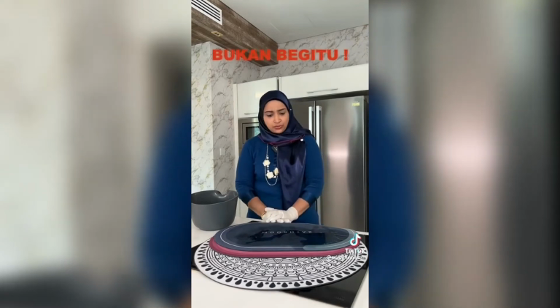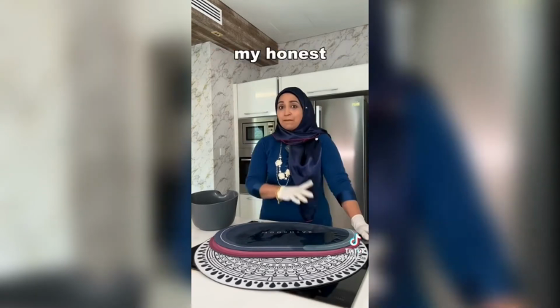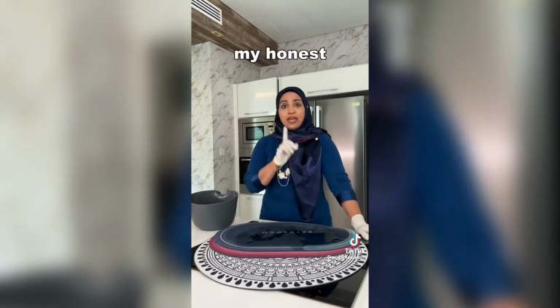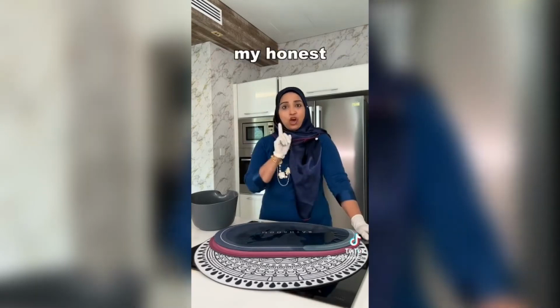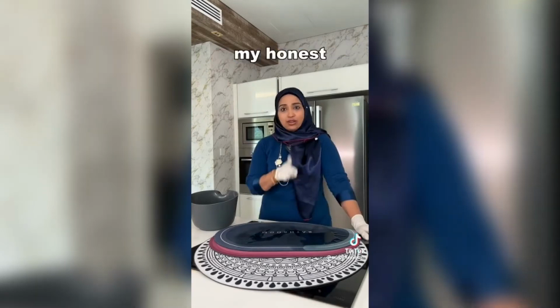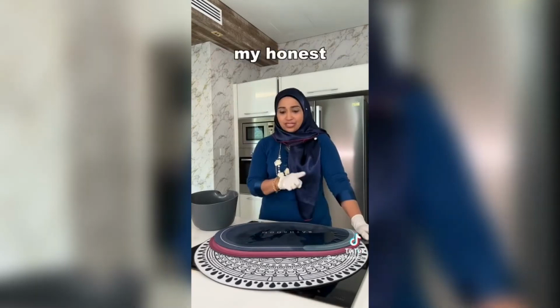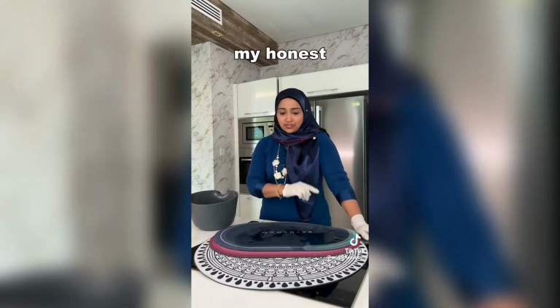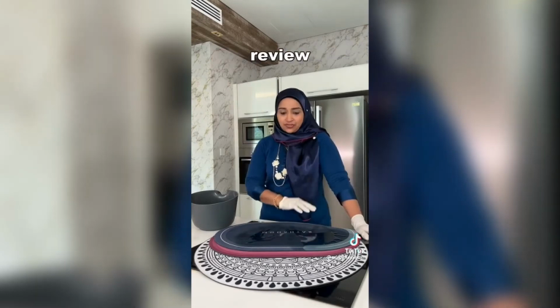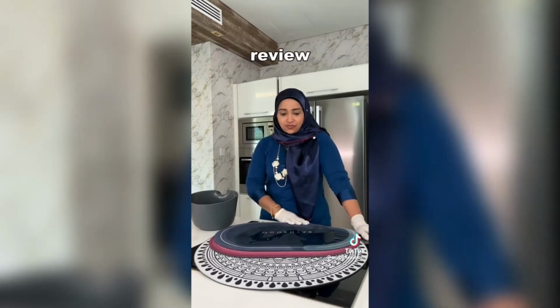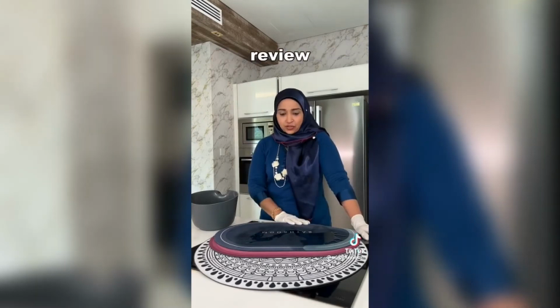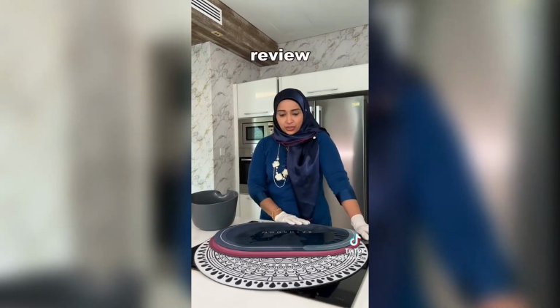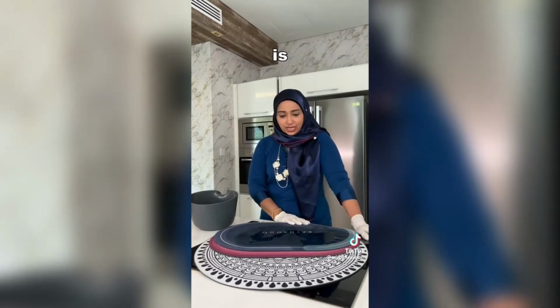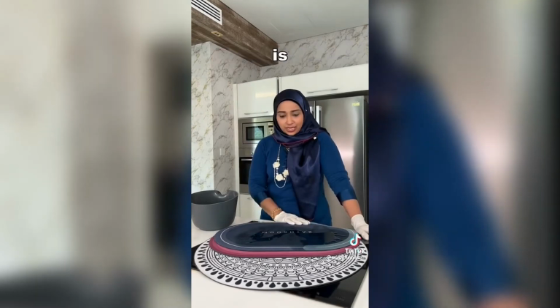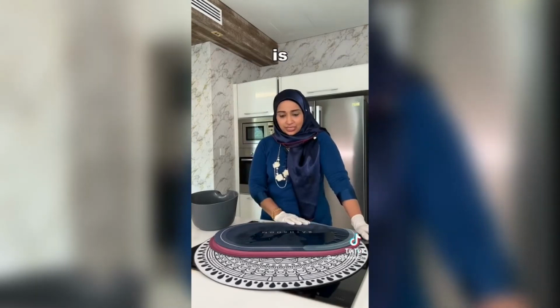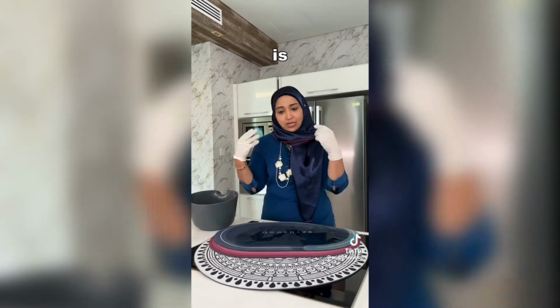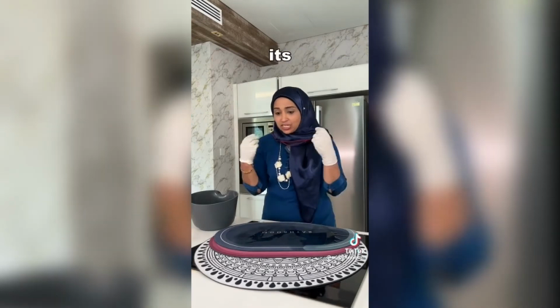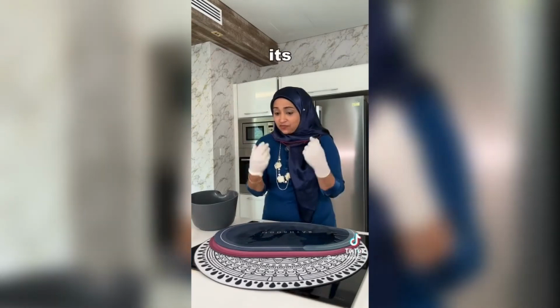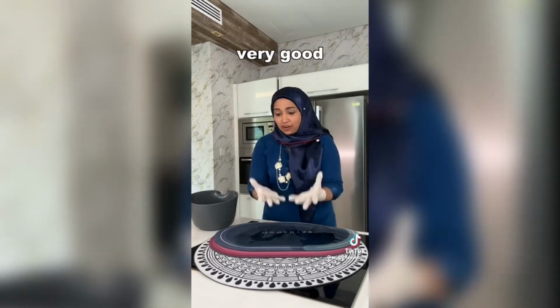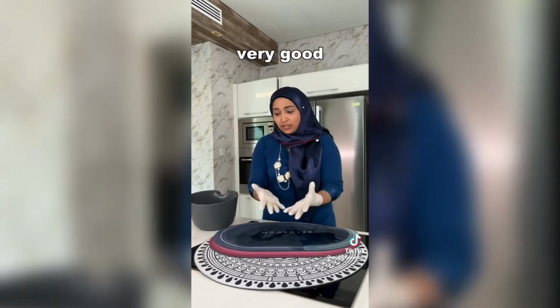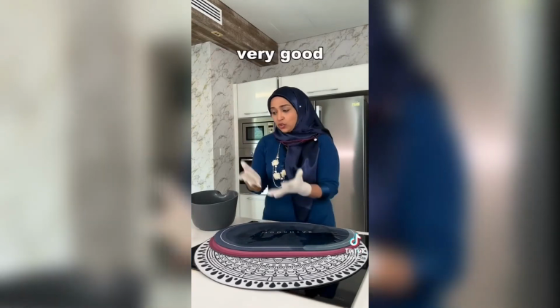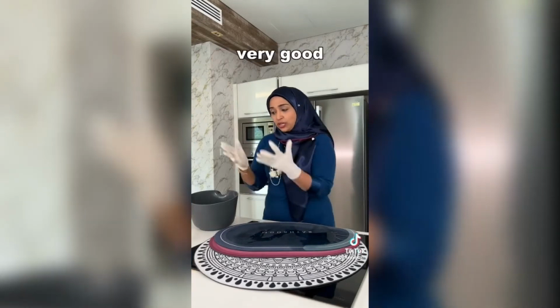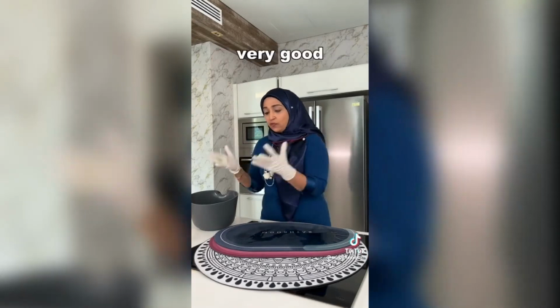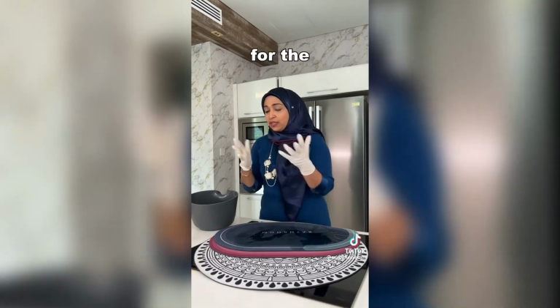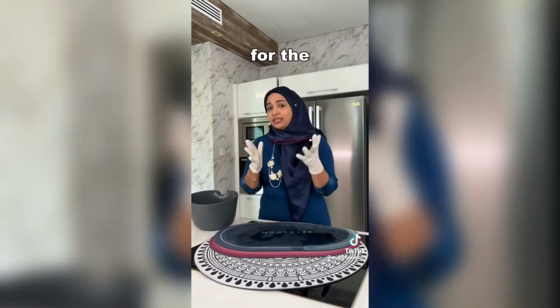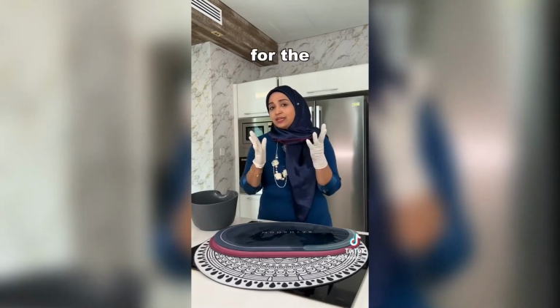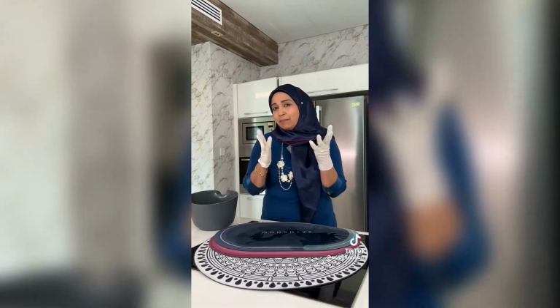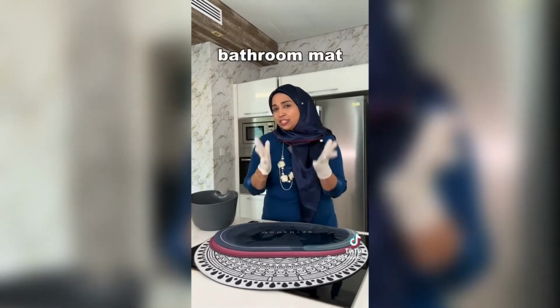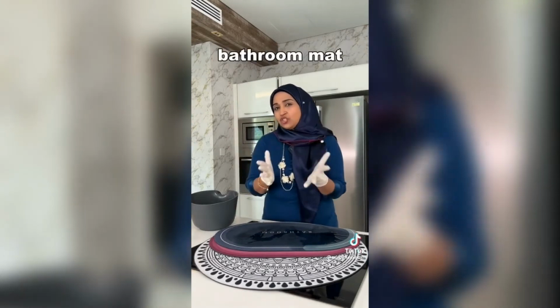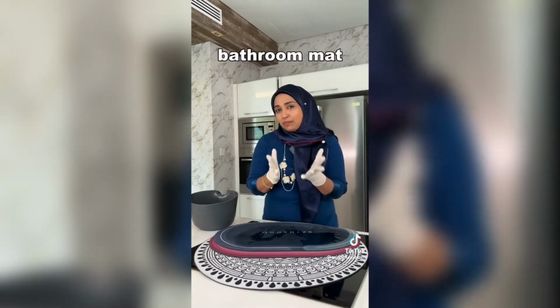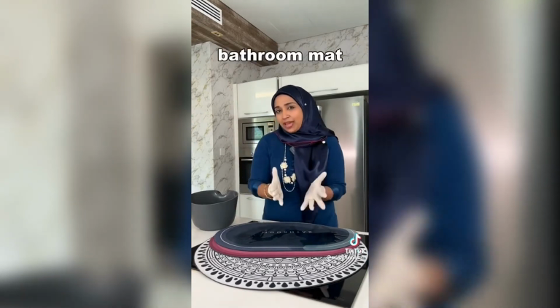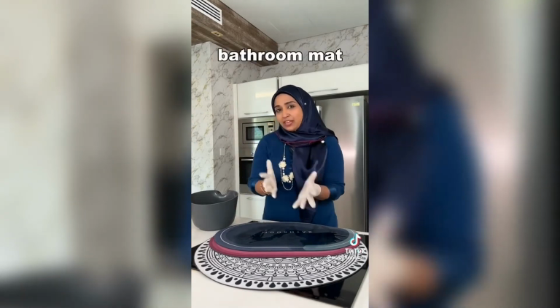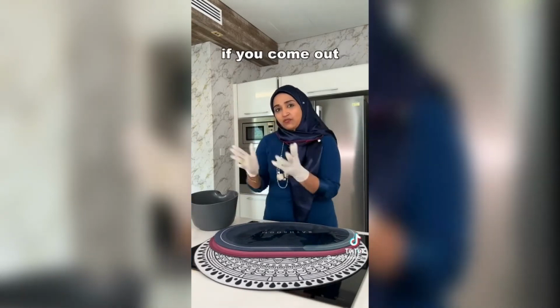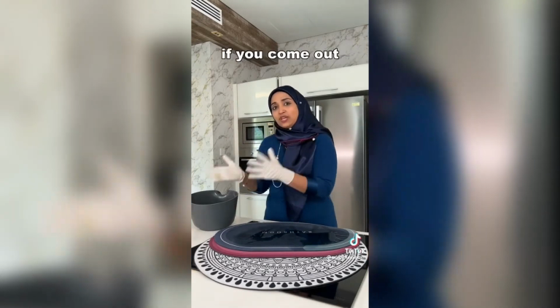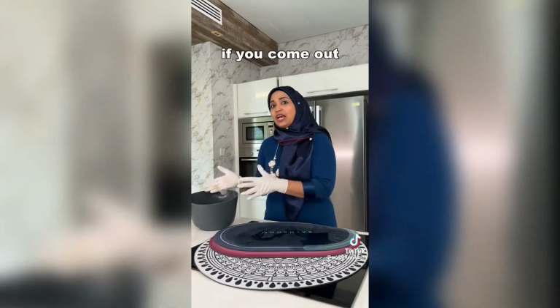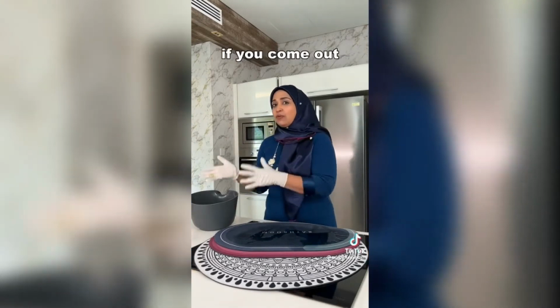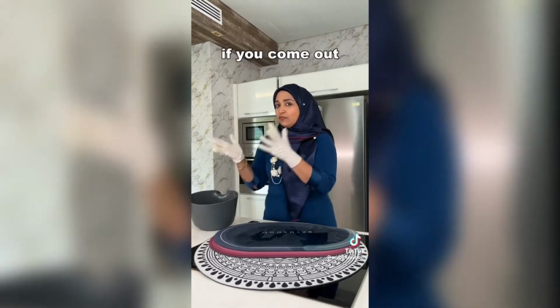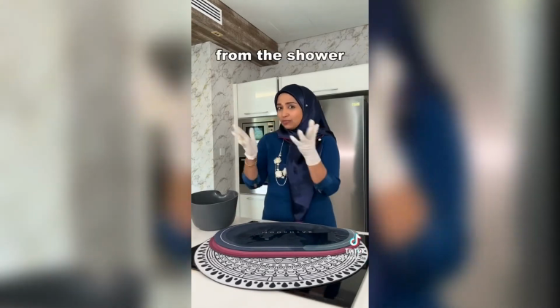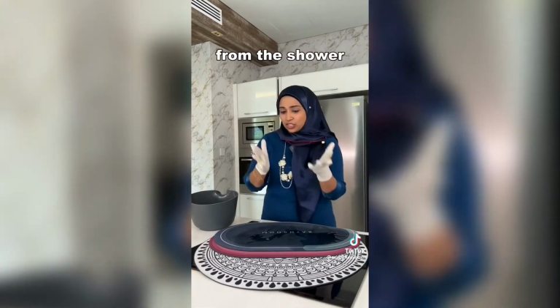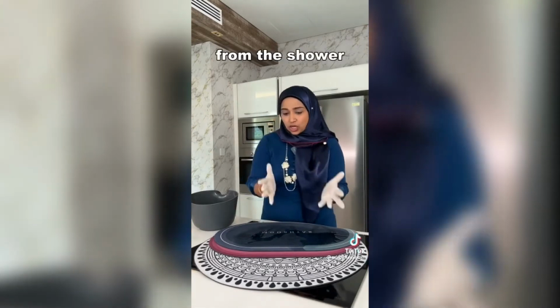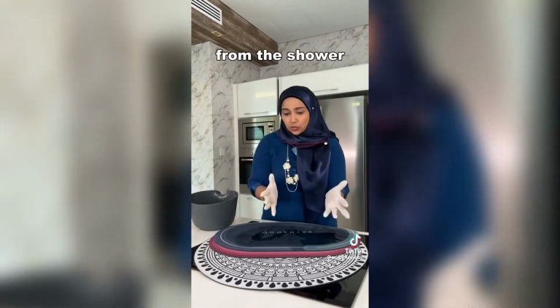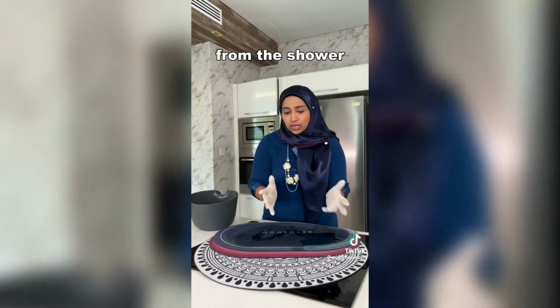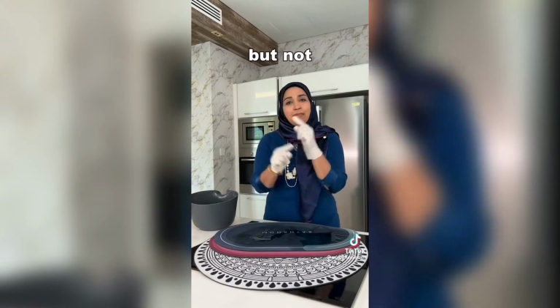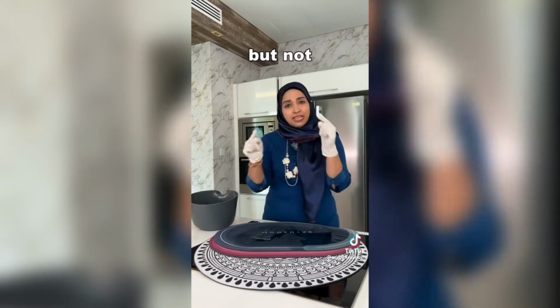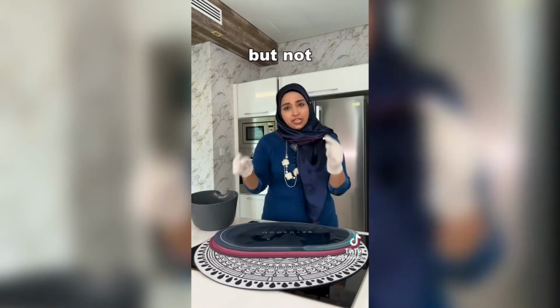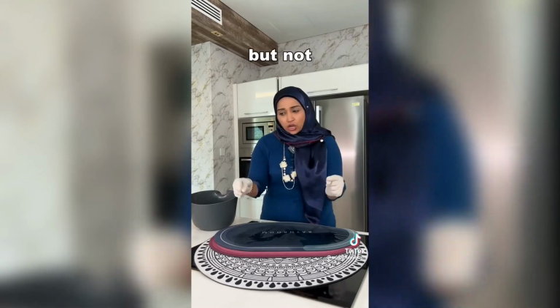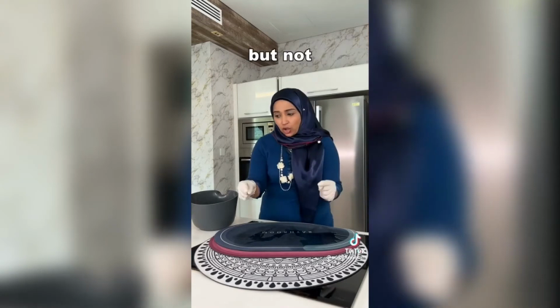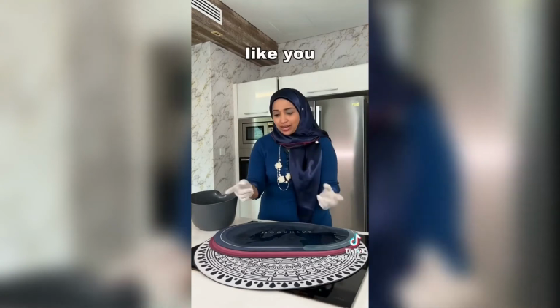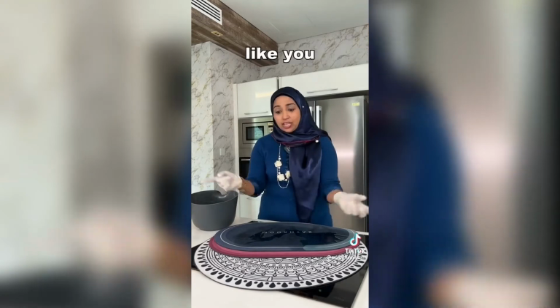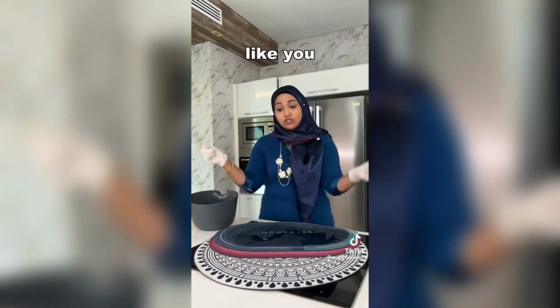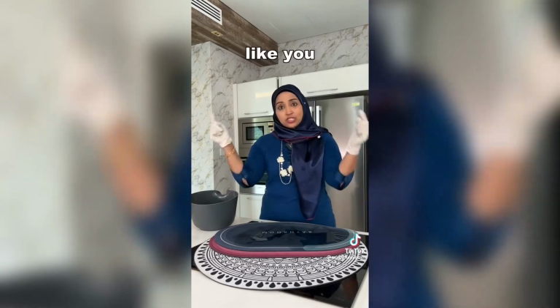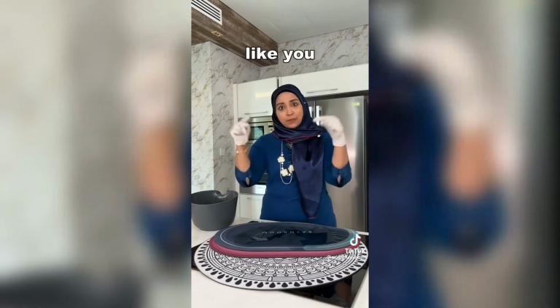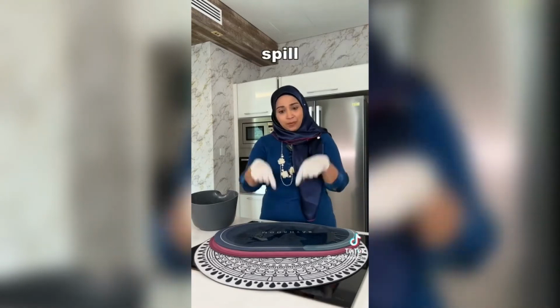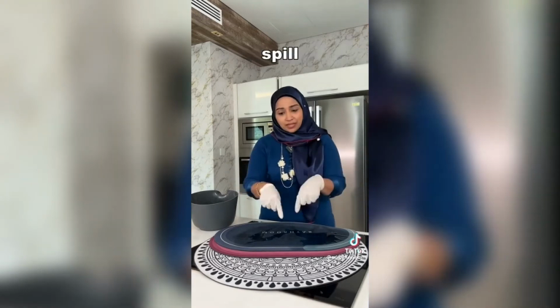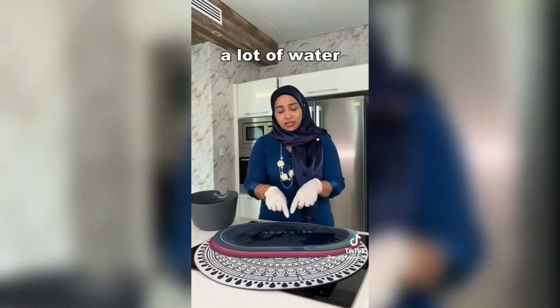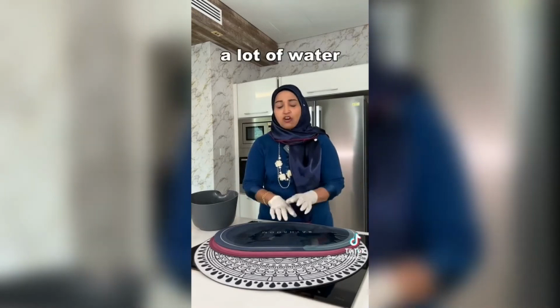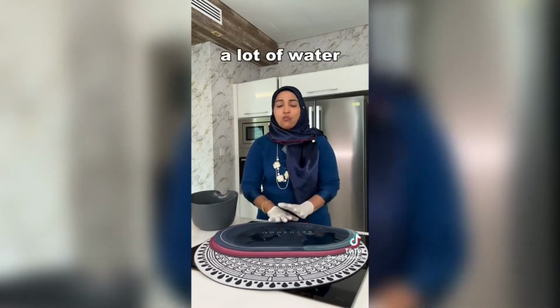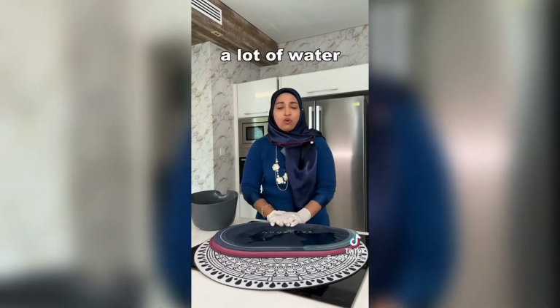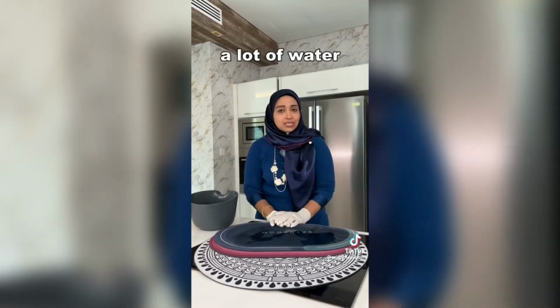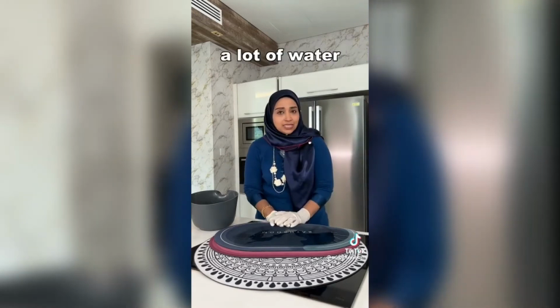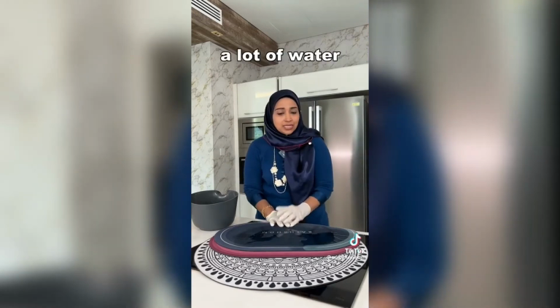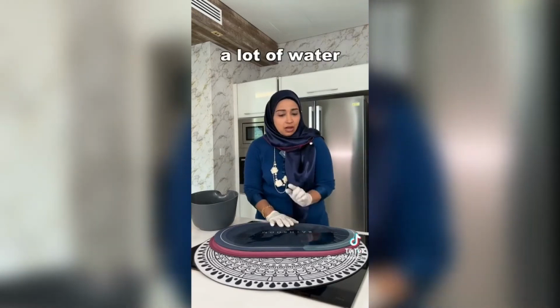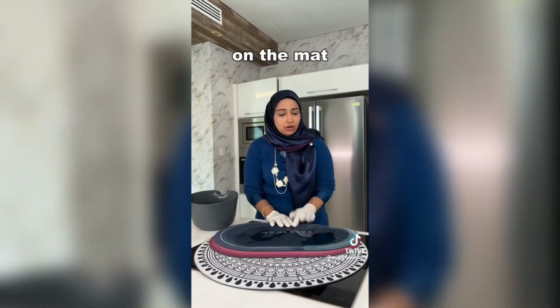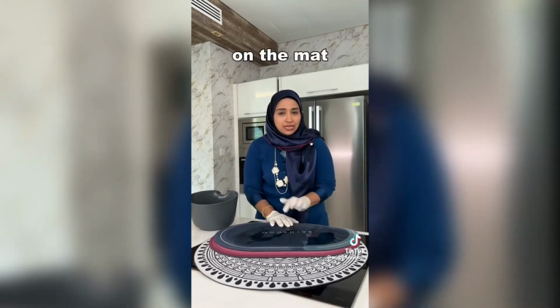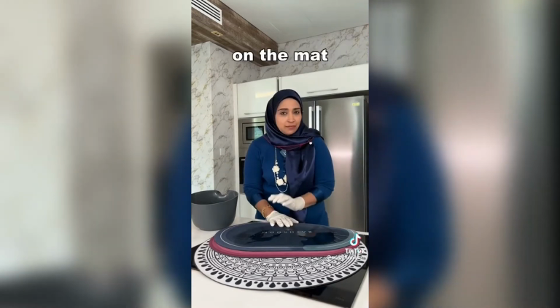My honest review is: it's very good for absorption if you come out from the shower, but not so much if you spill a lot of water on the mat.